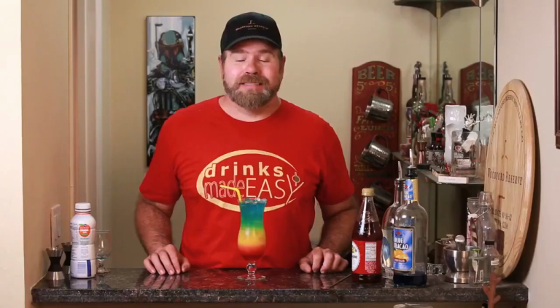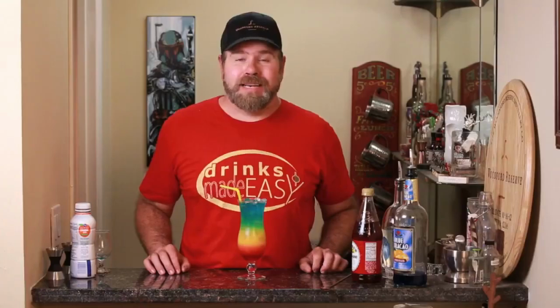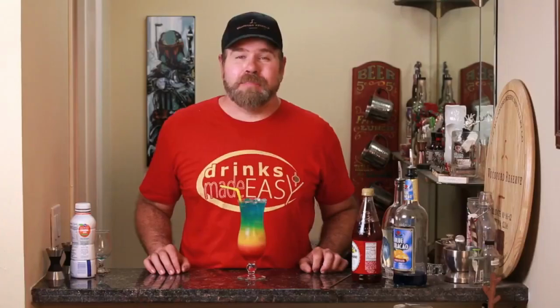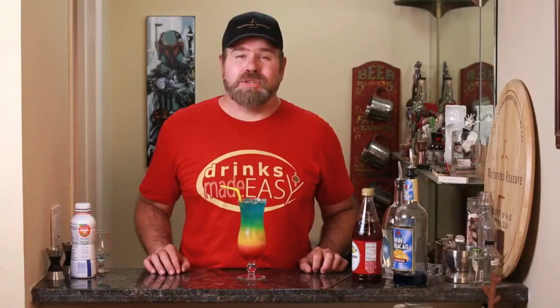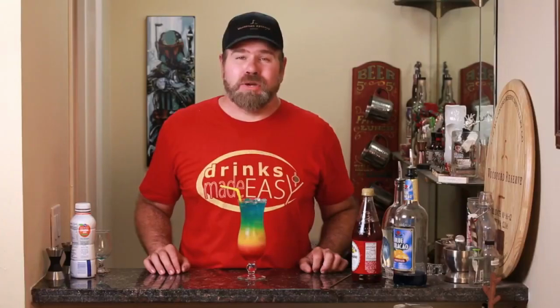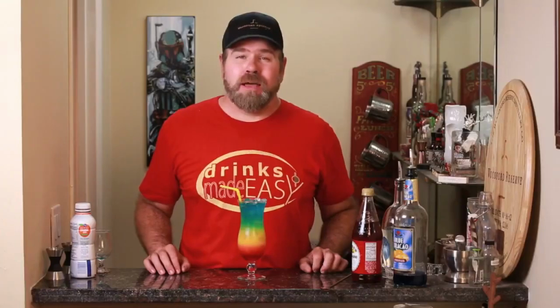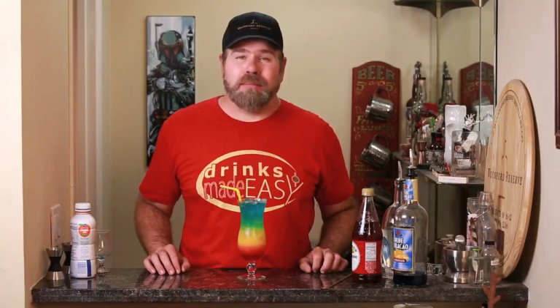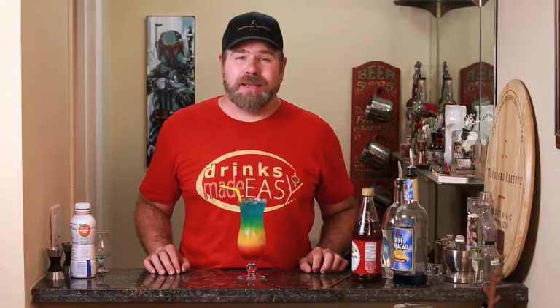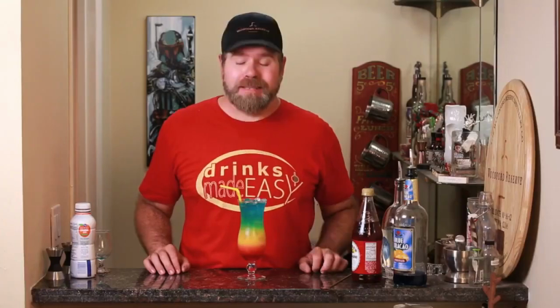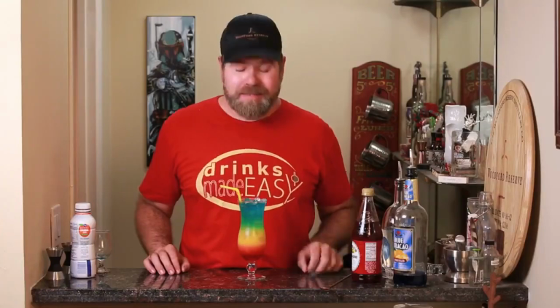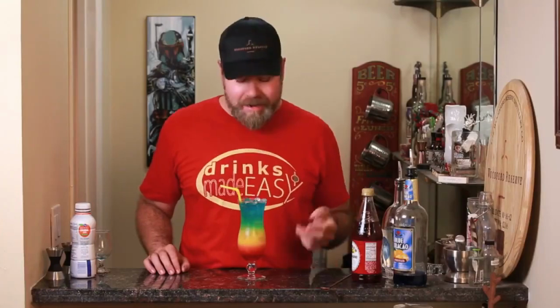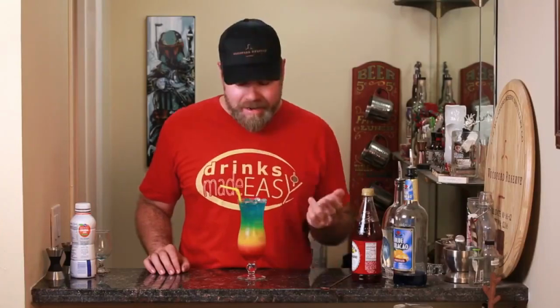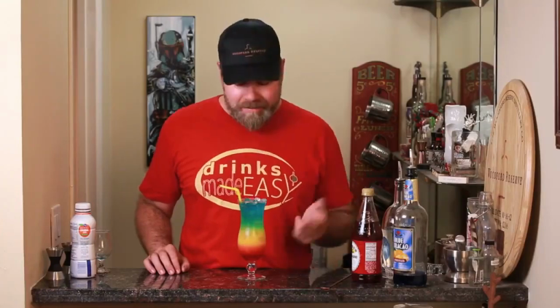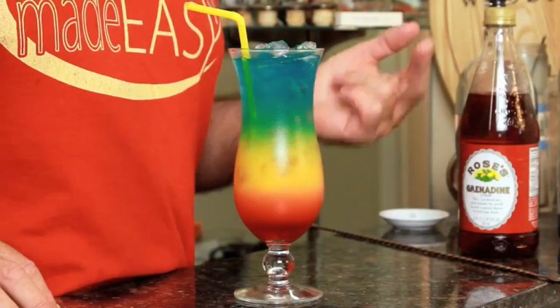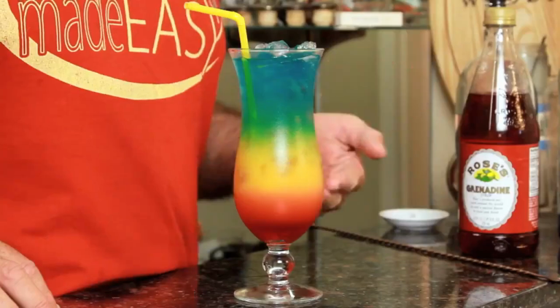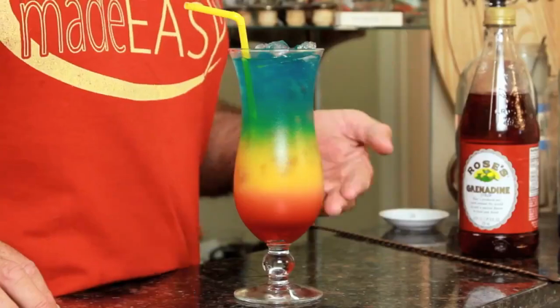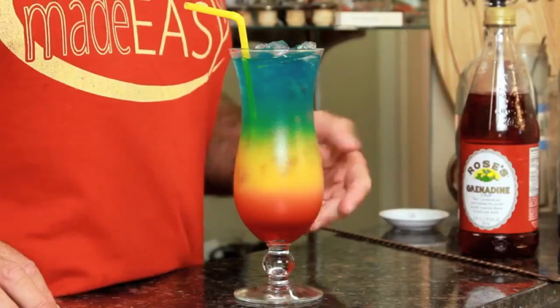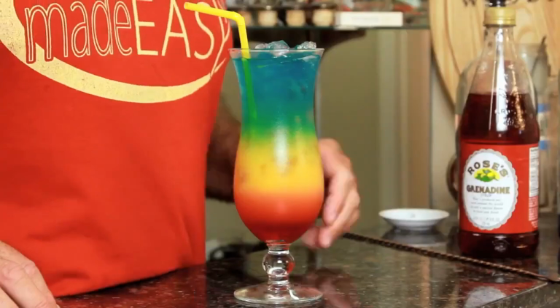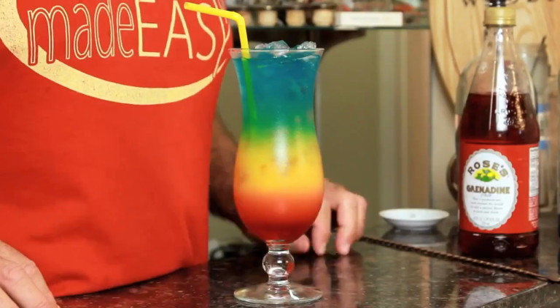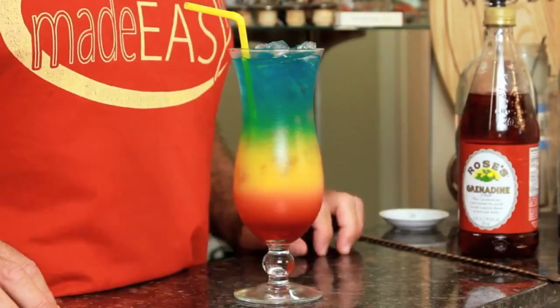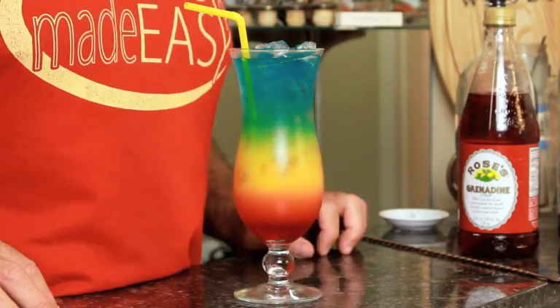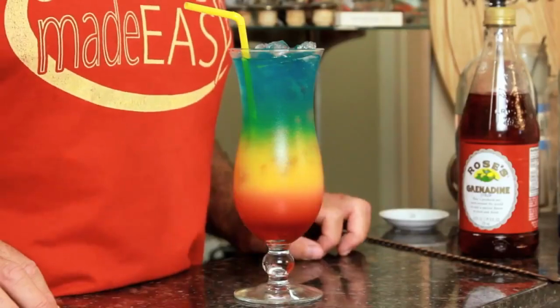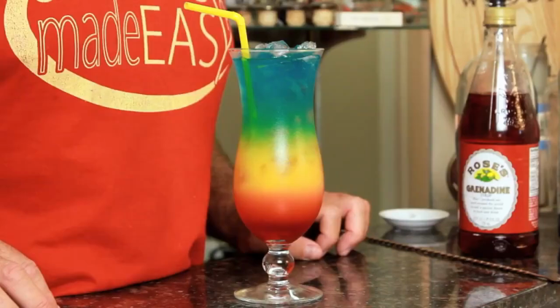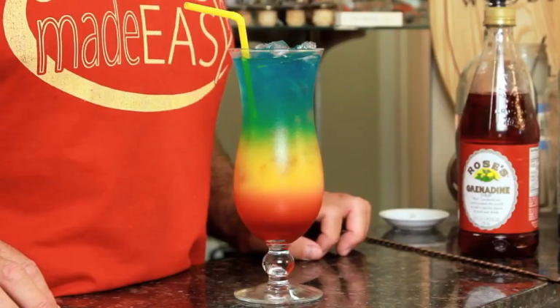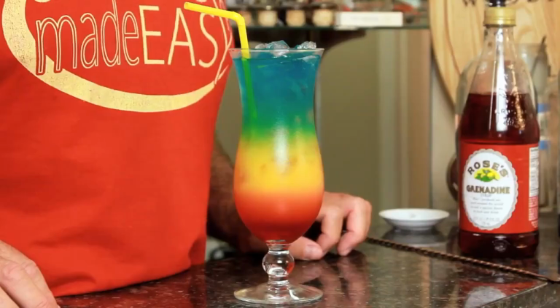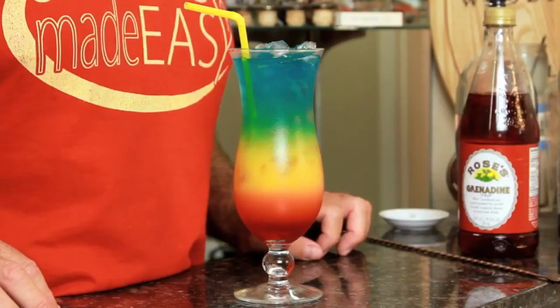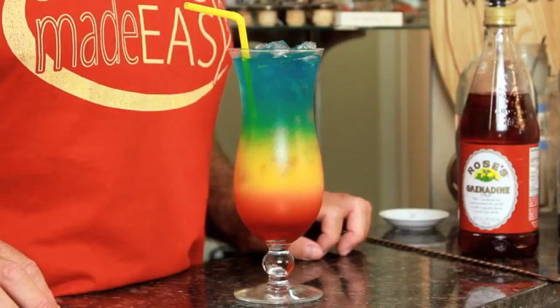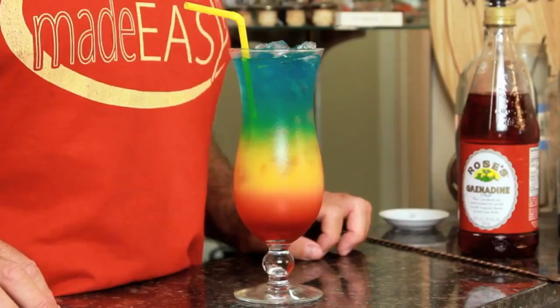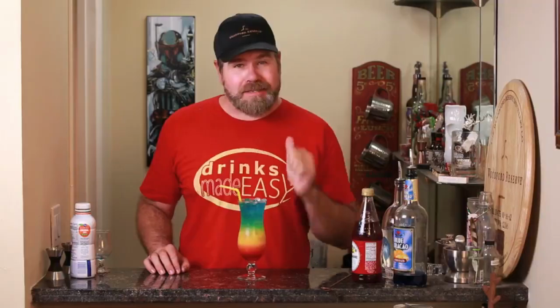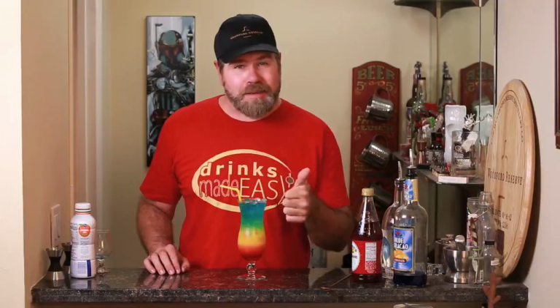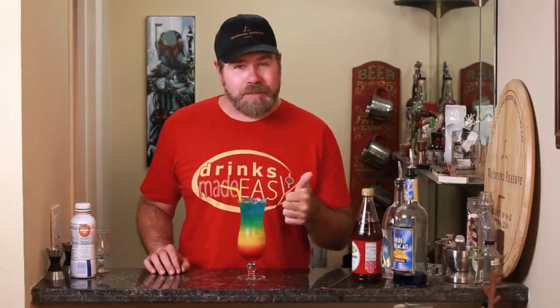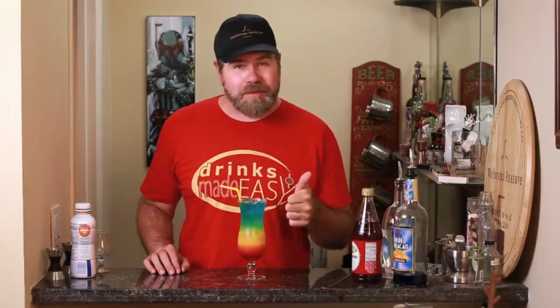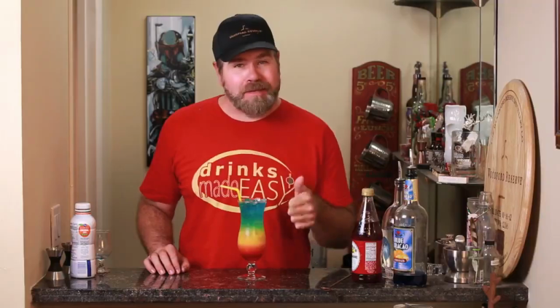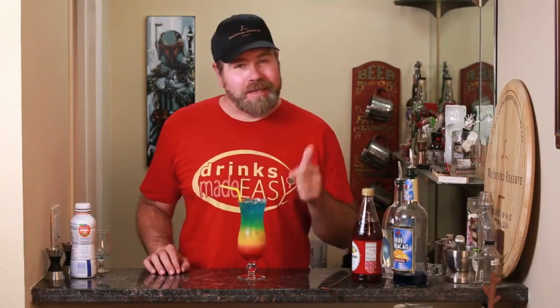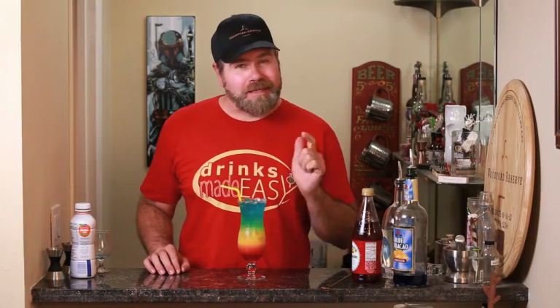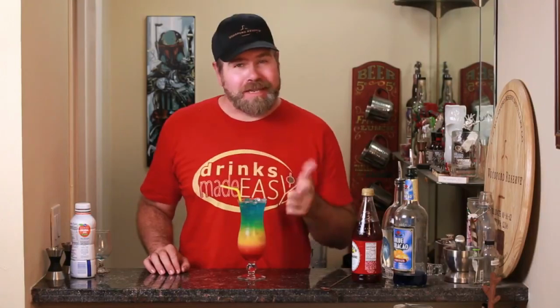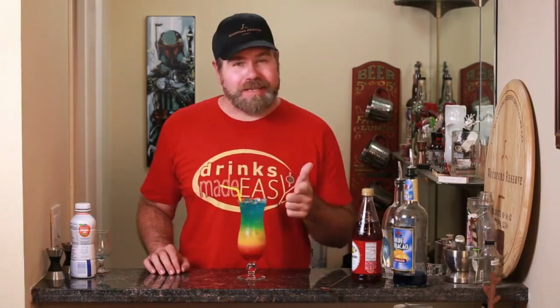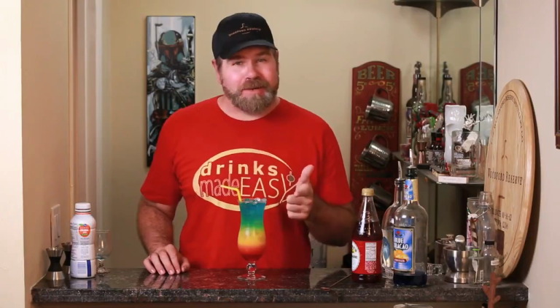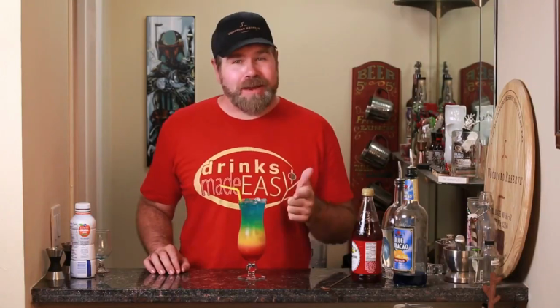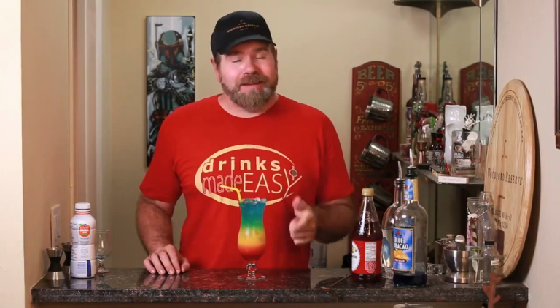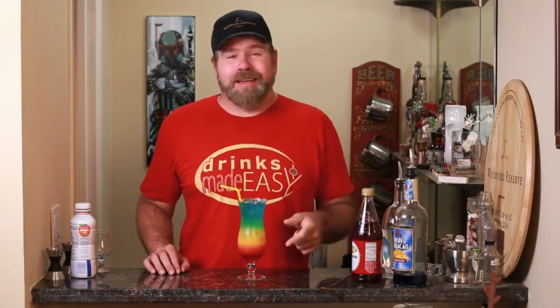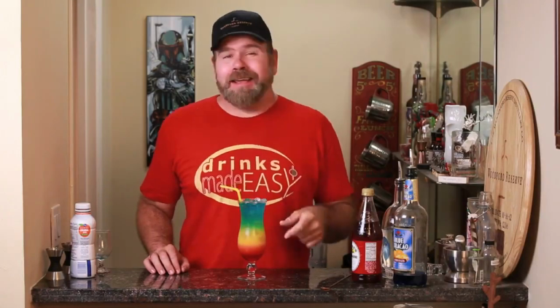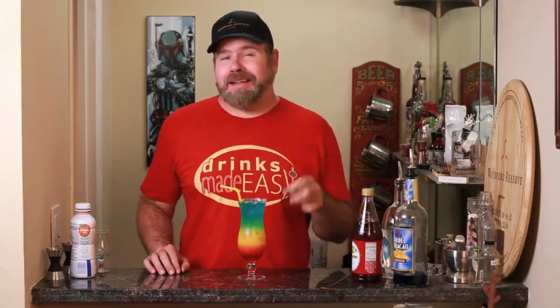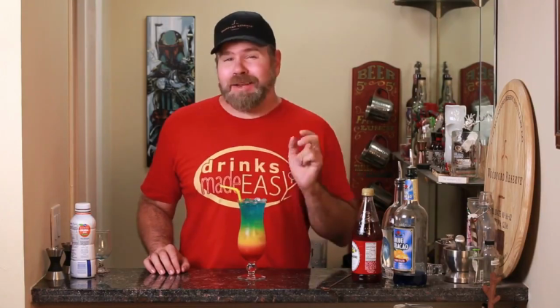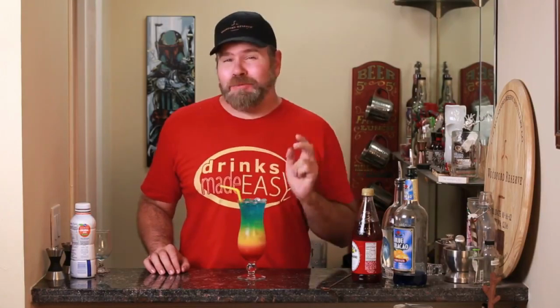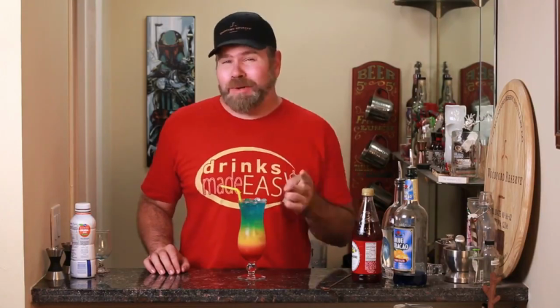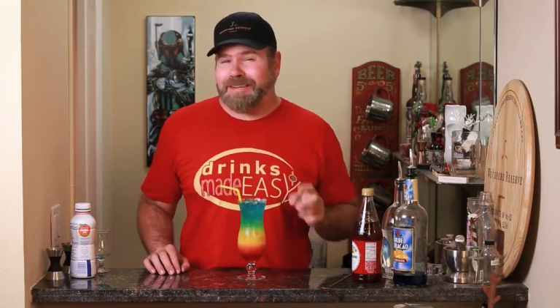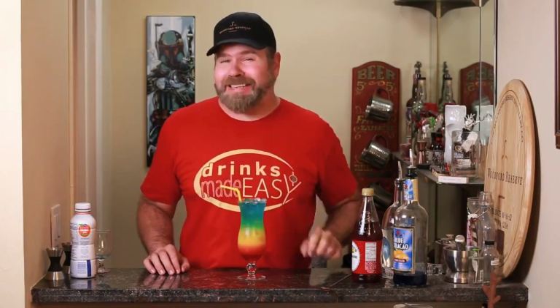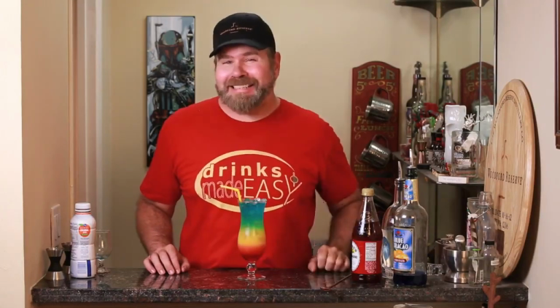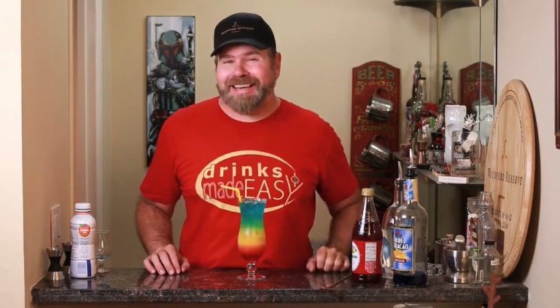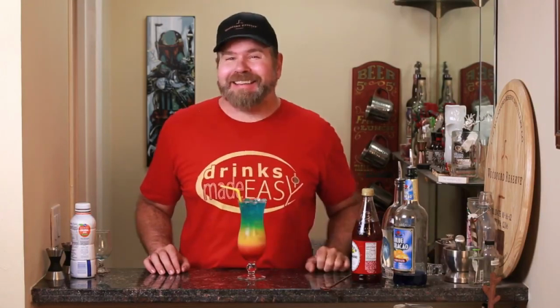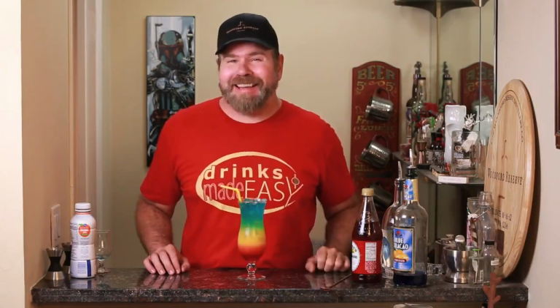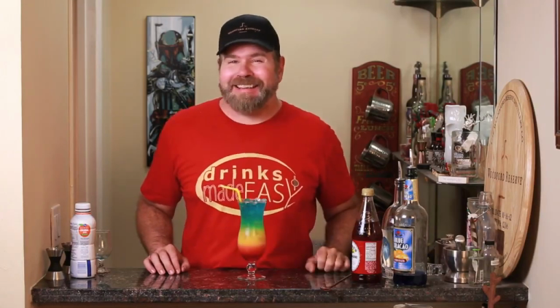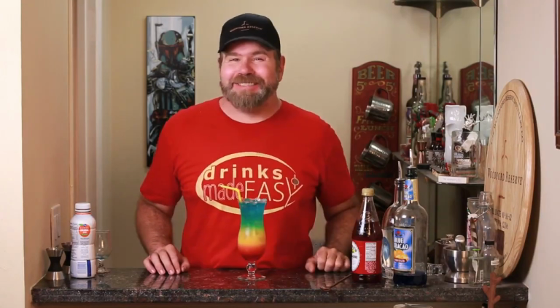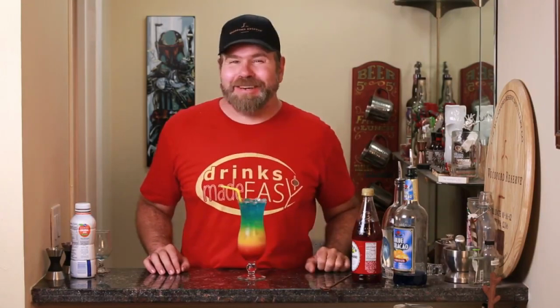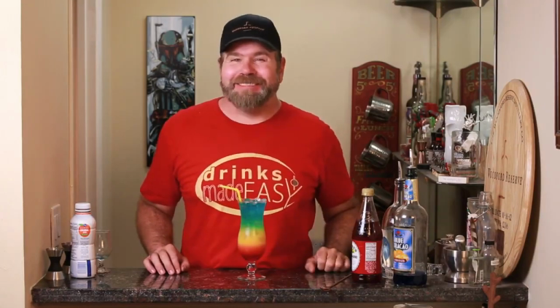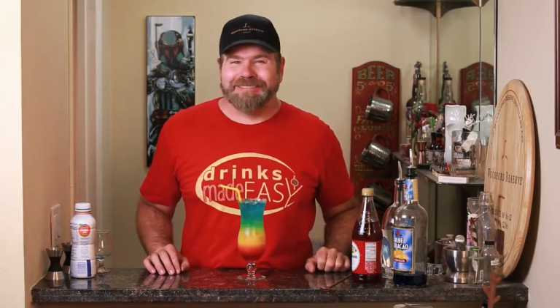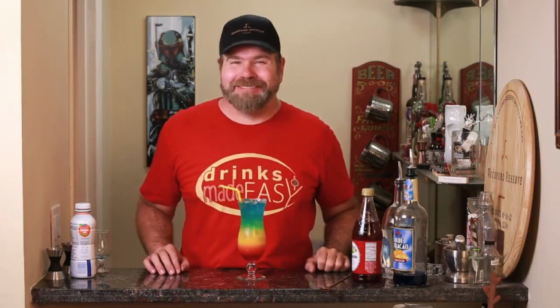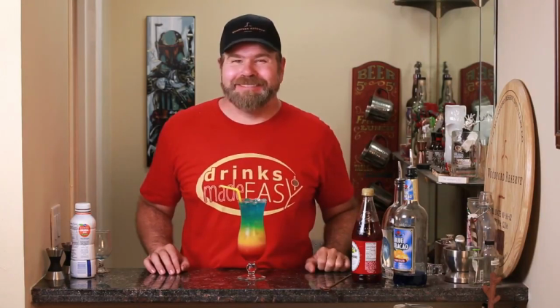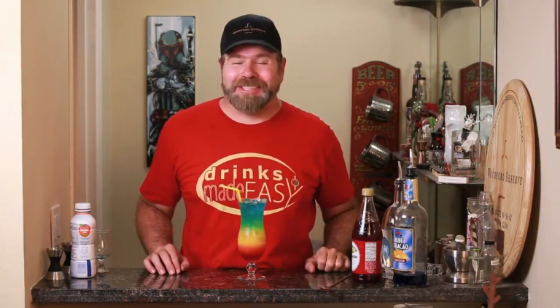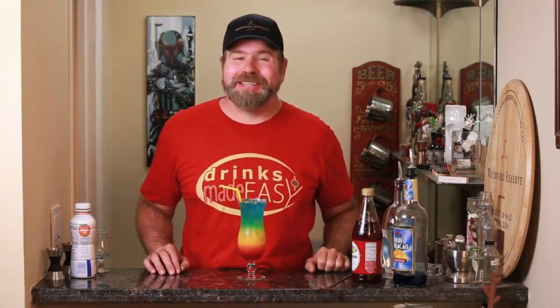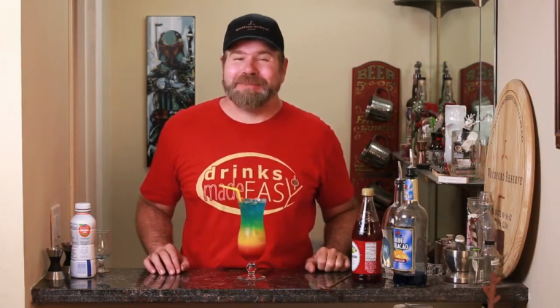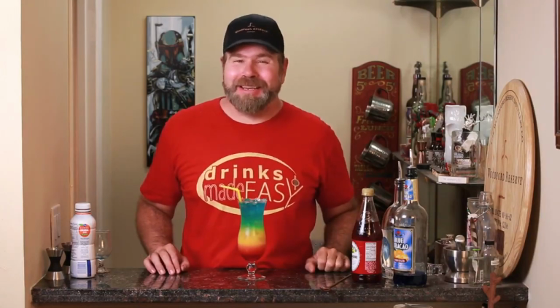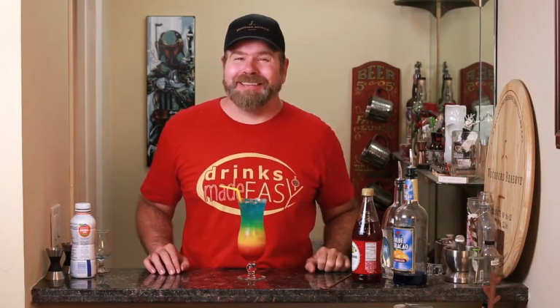Today I'm going to show you how to make this guy, the Rainbow Cocktail. It's simple, it tastes great, and it's a real easy on the eyes drink — just like me.